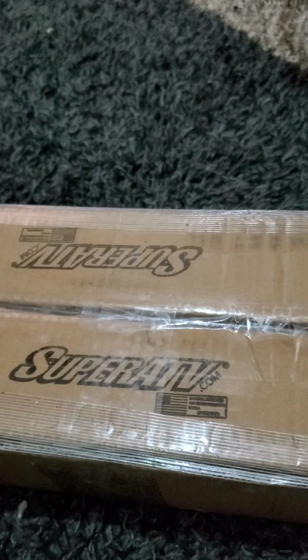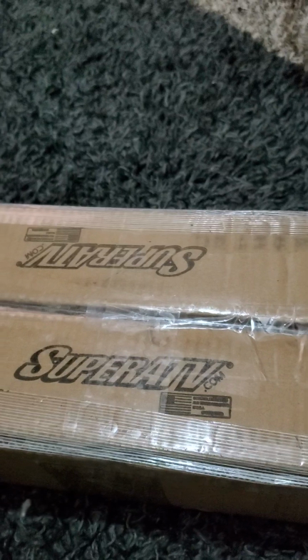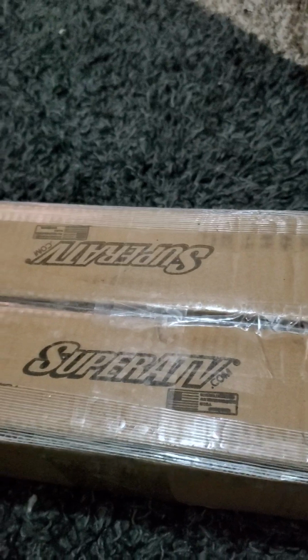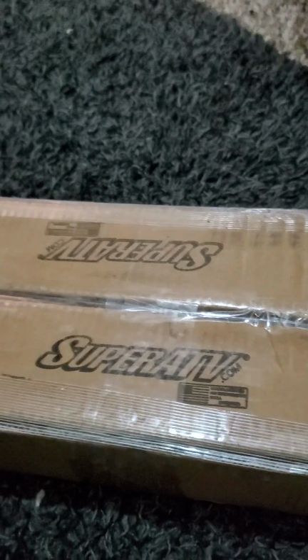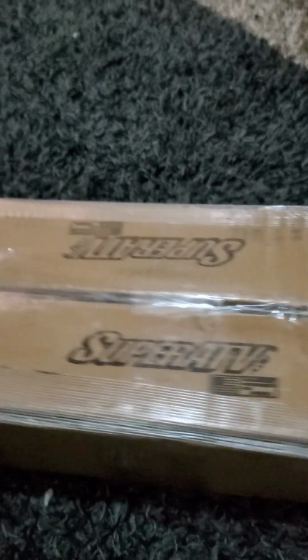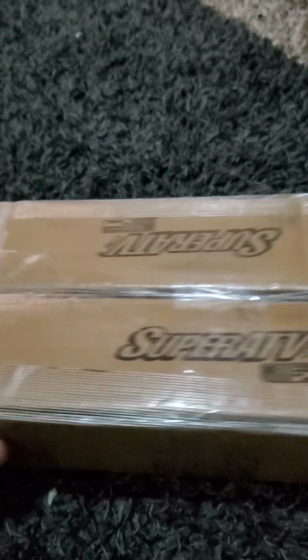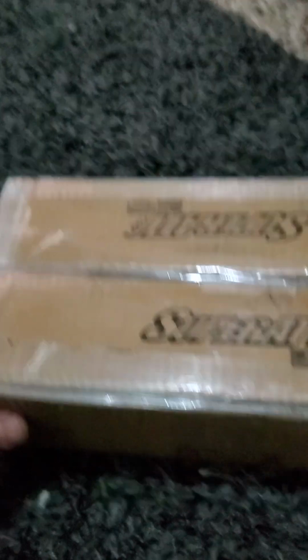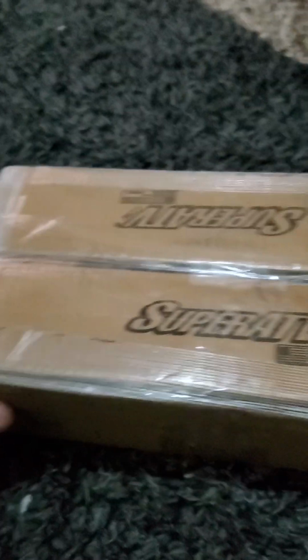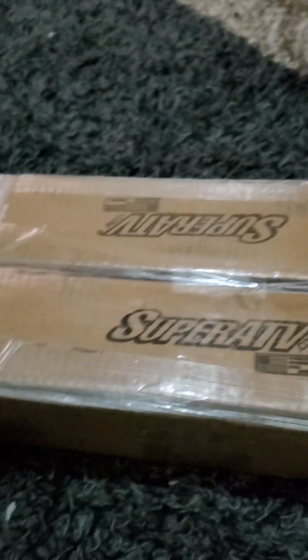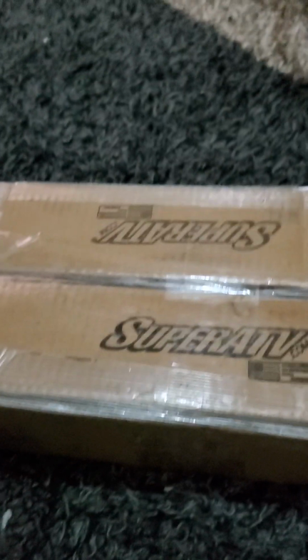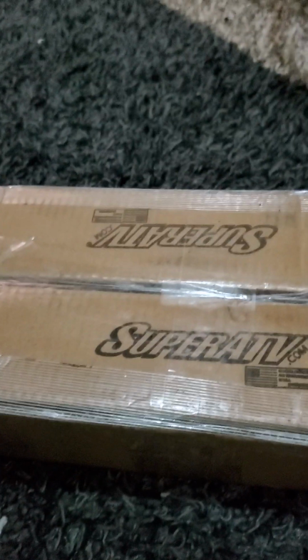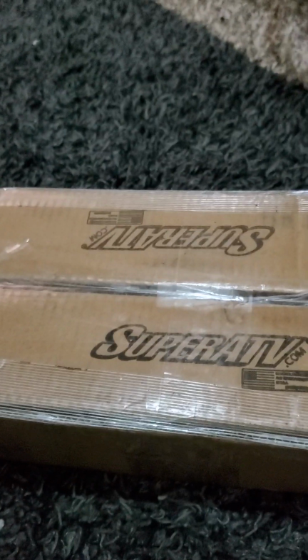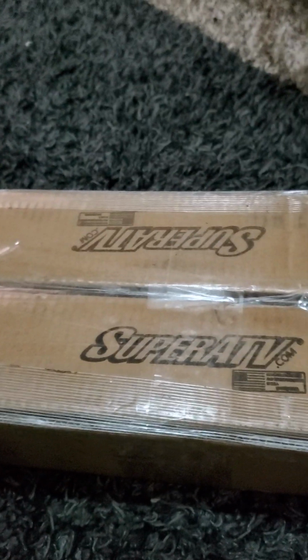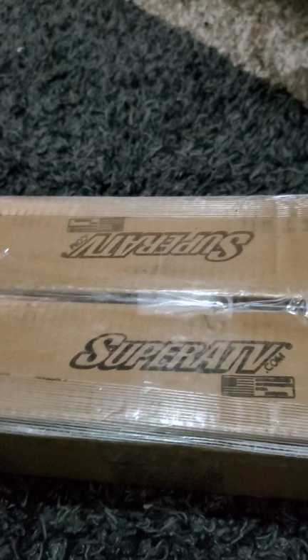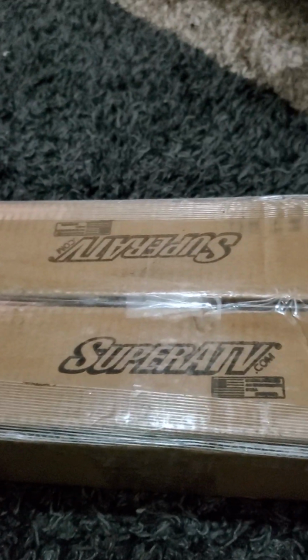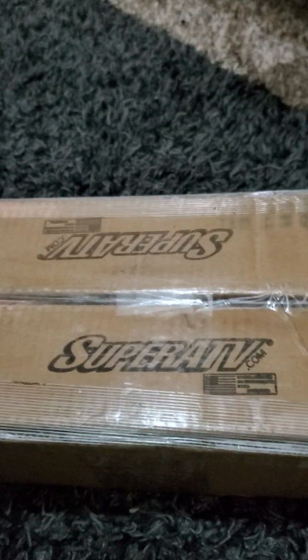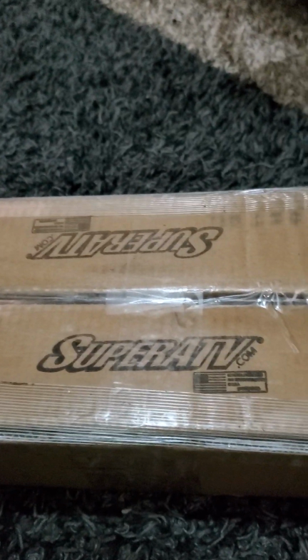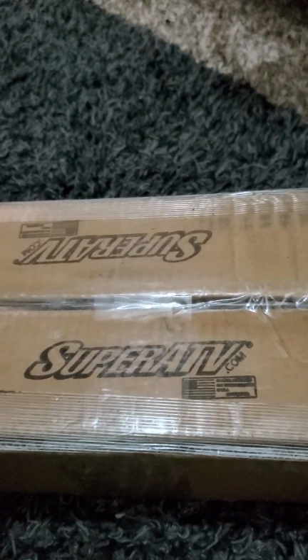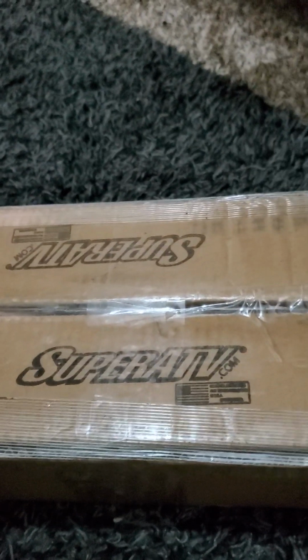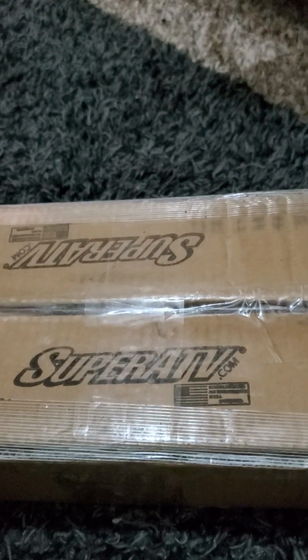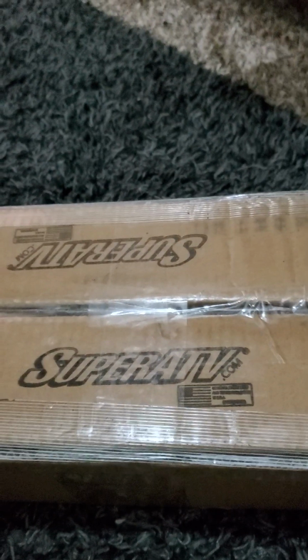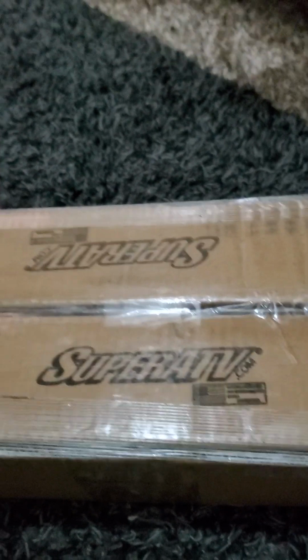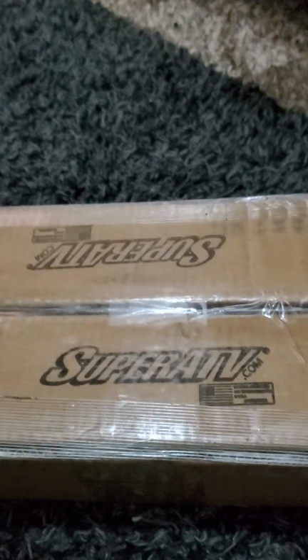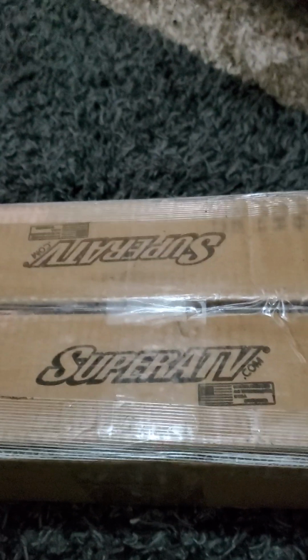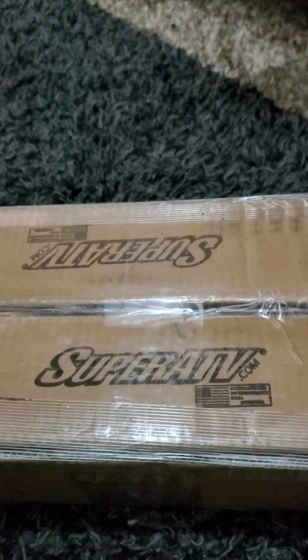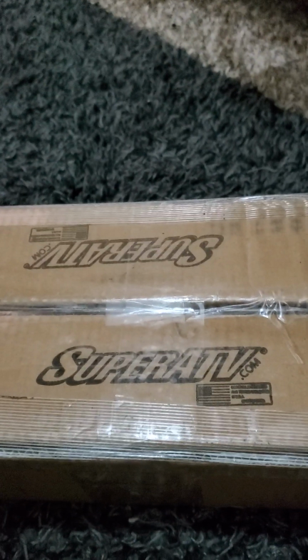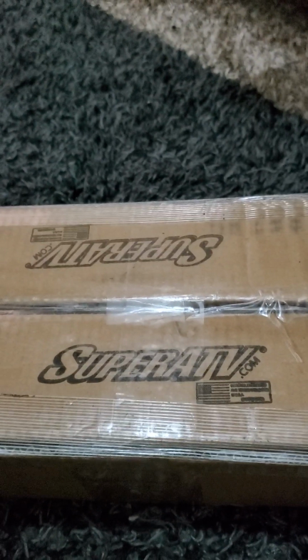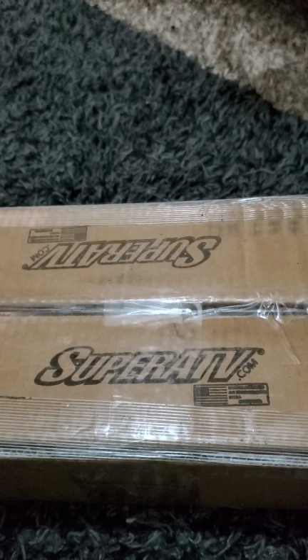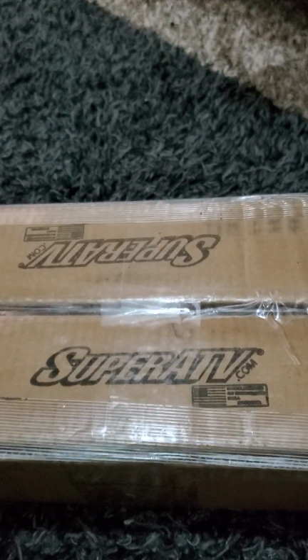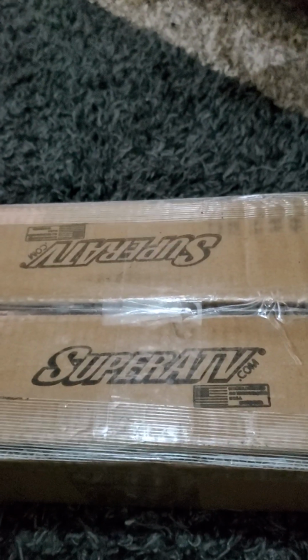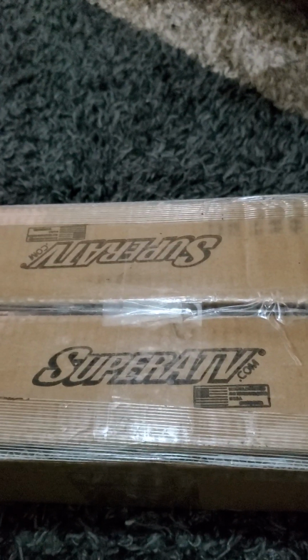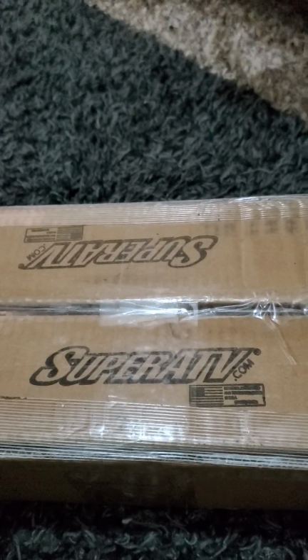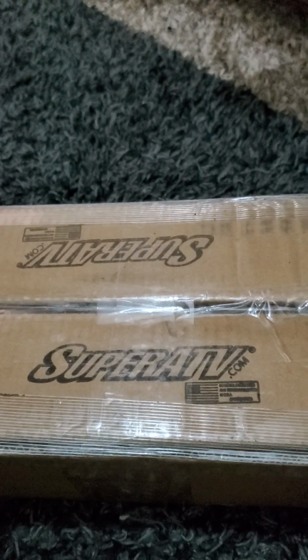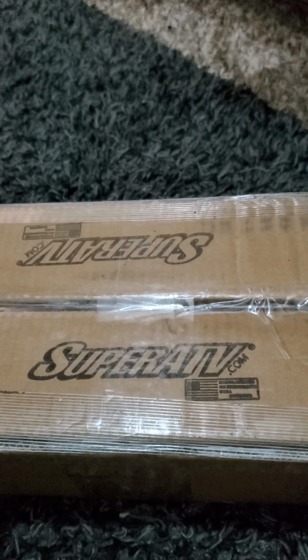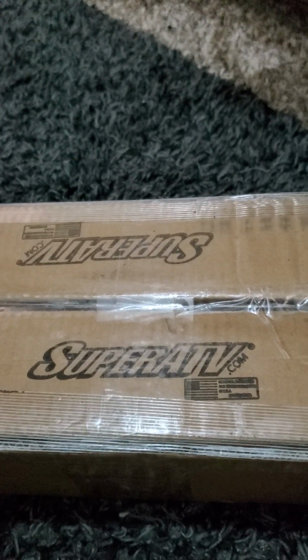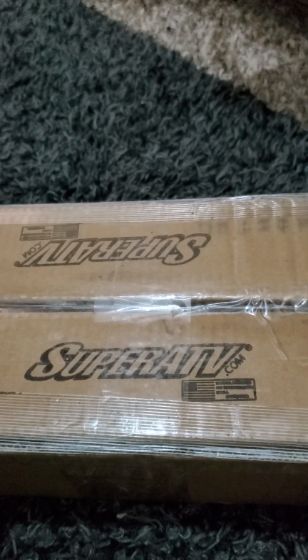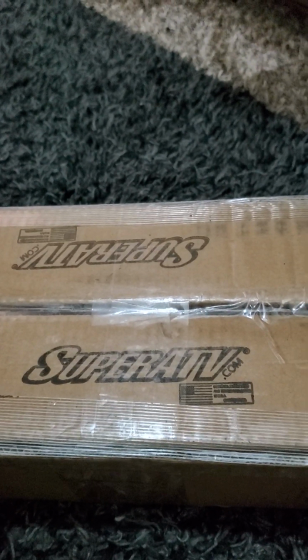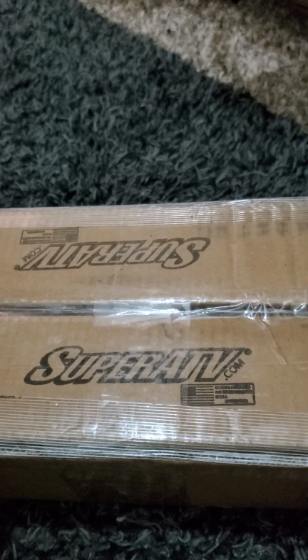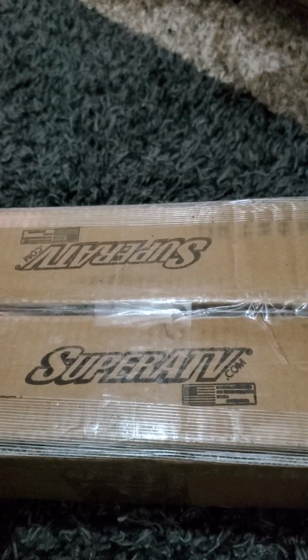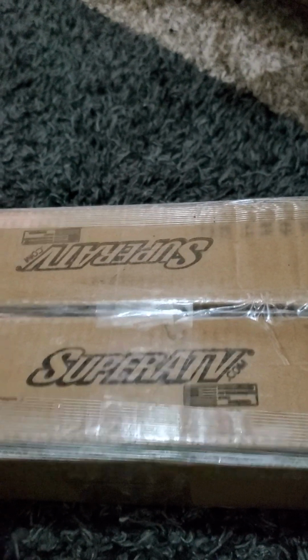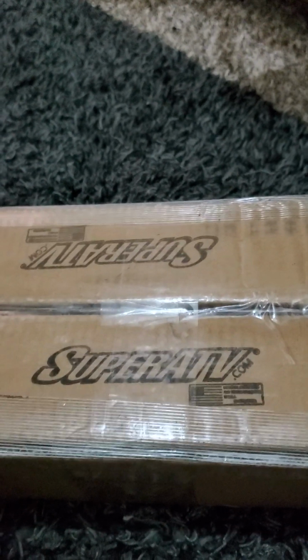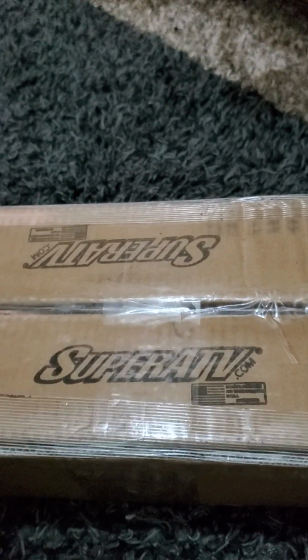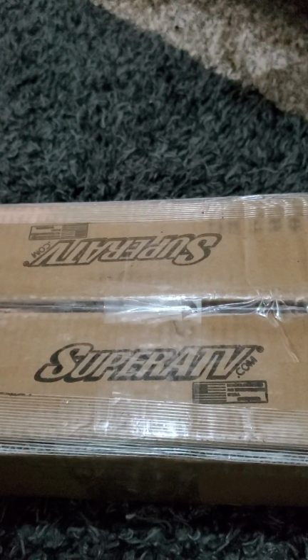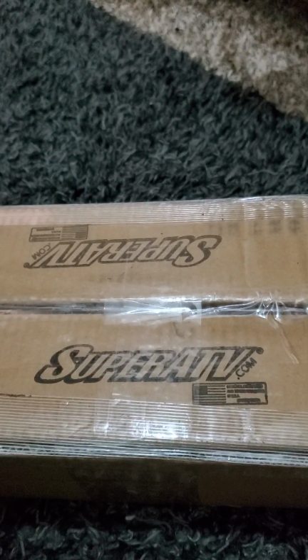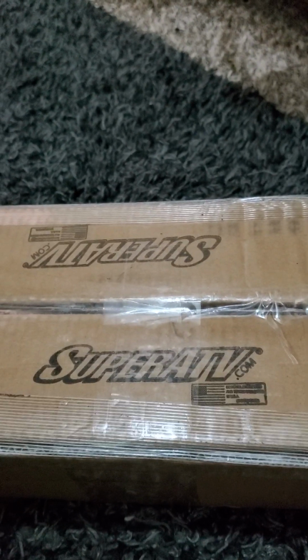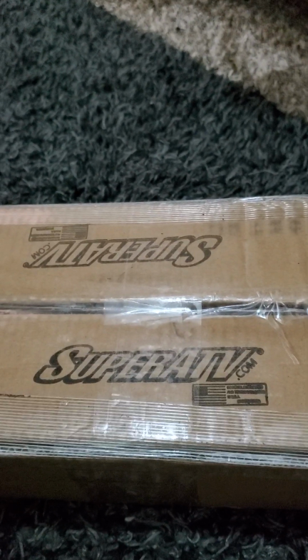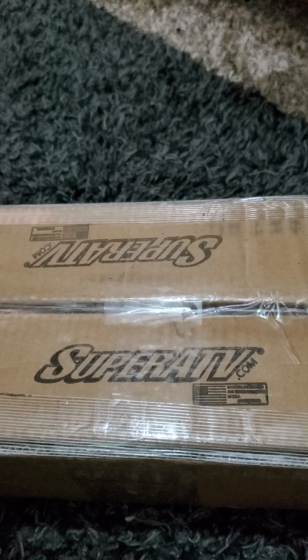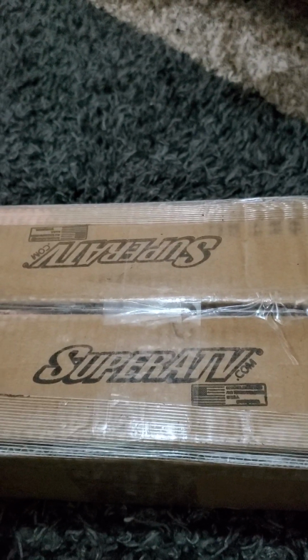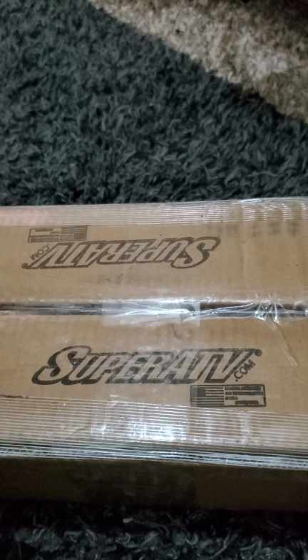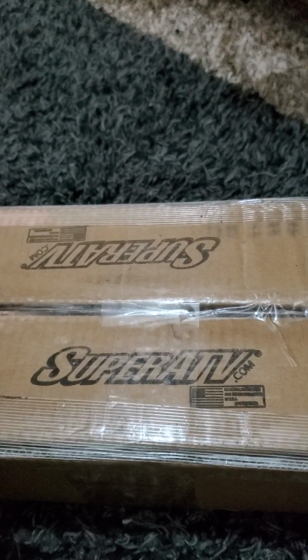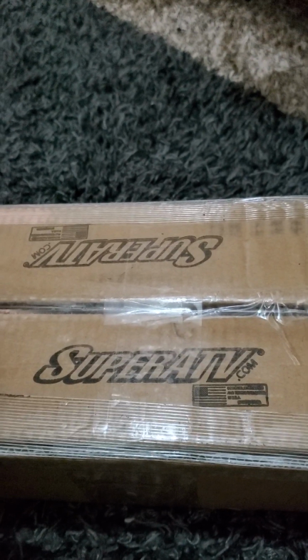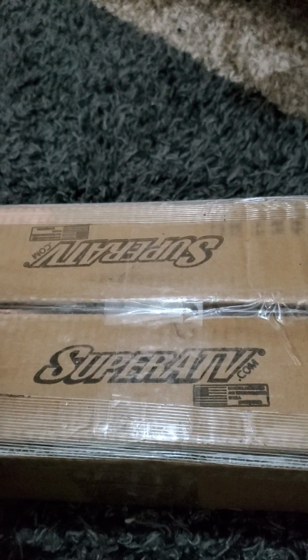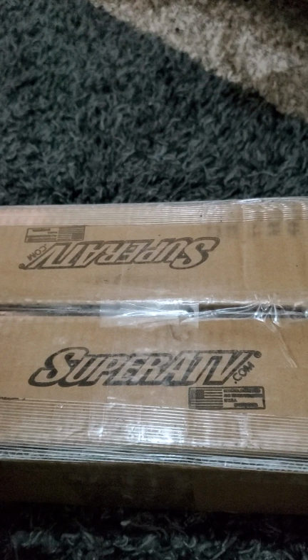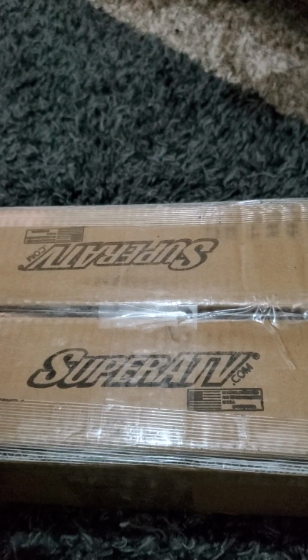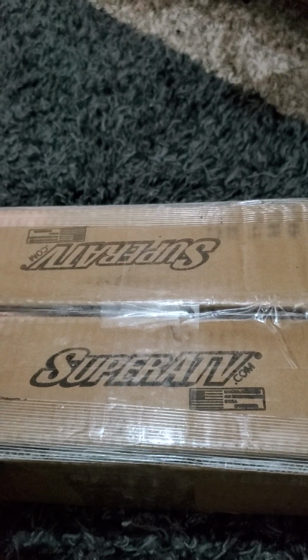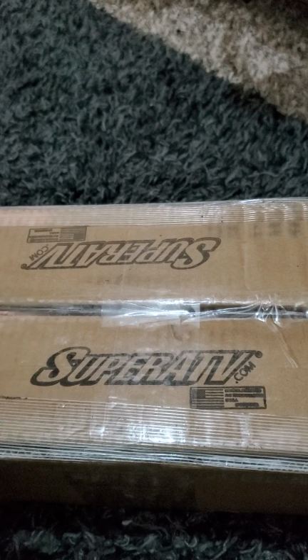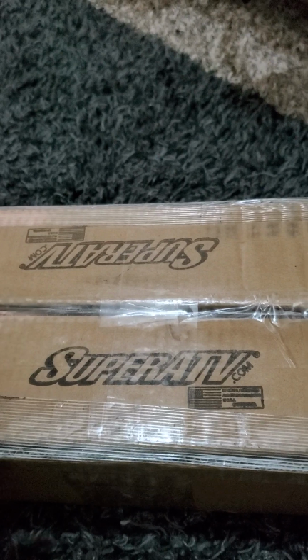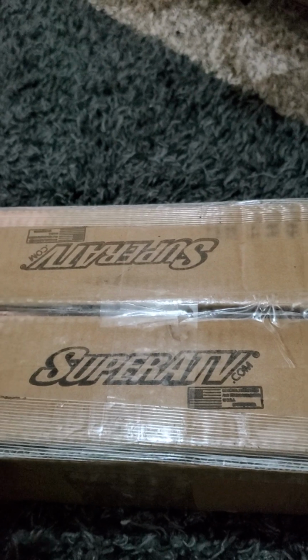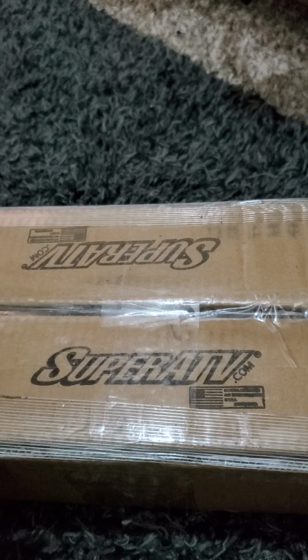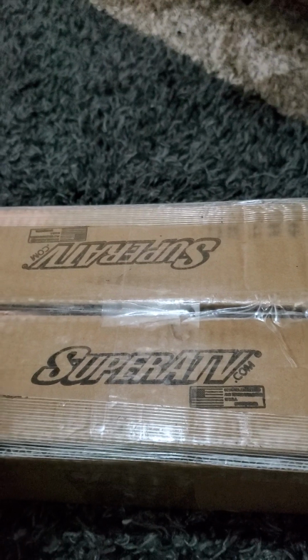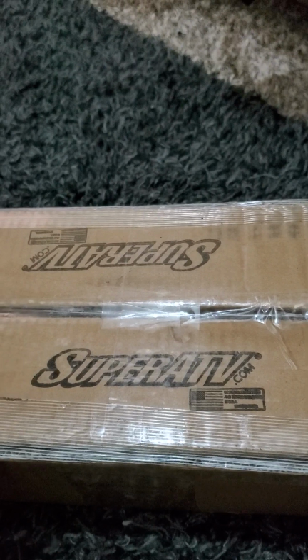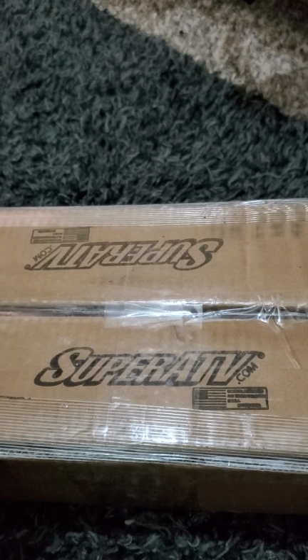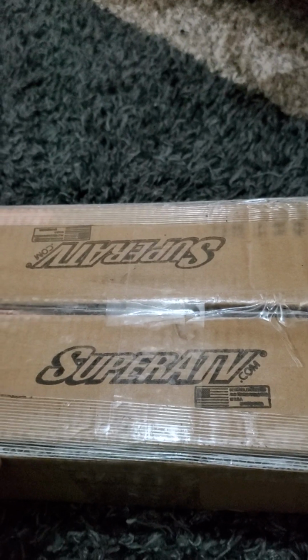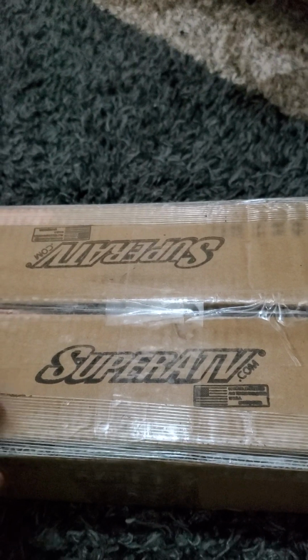Hey, what's up guys, what's going on? It's another unboxing, another awesome product from Super ATV.